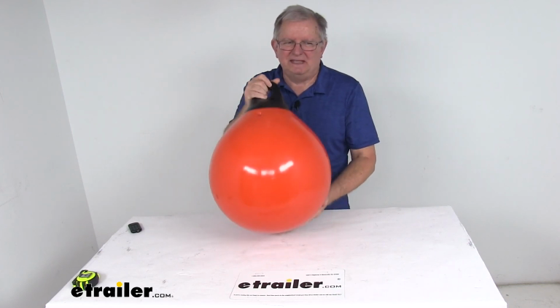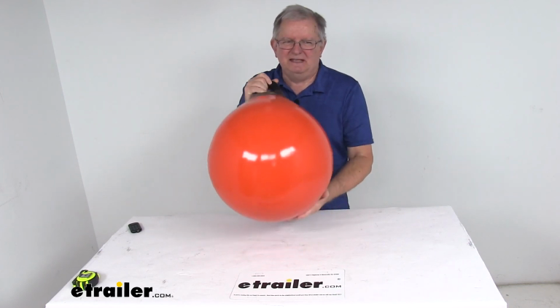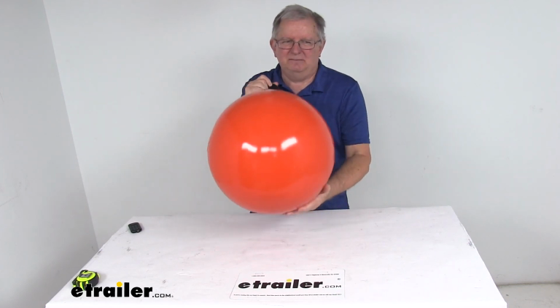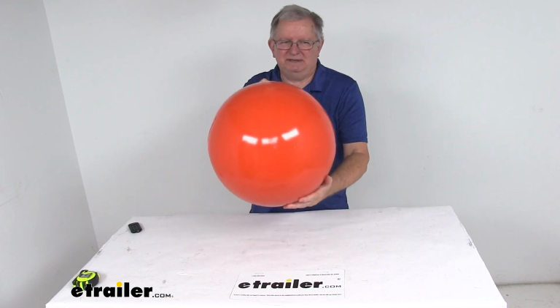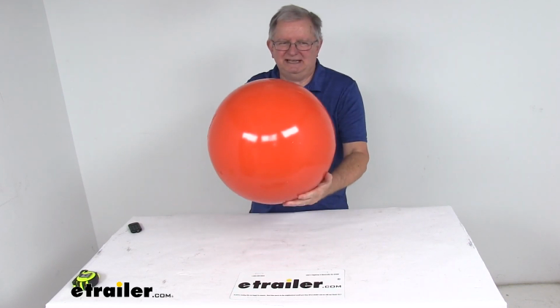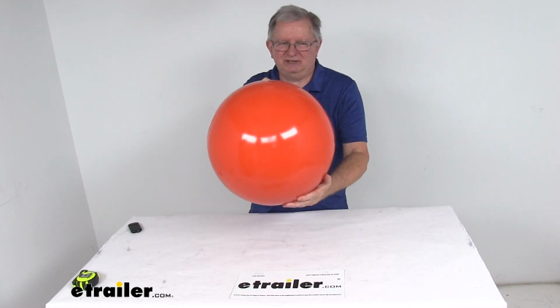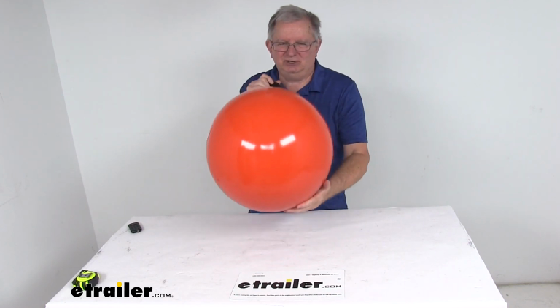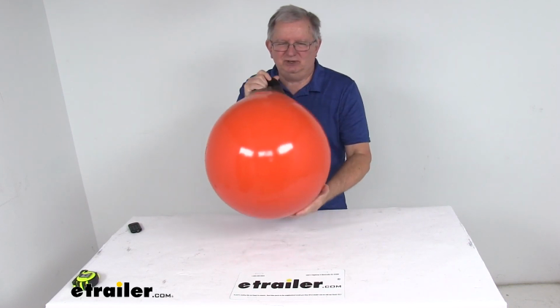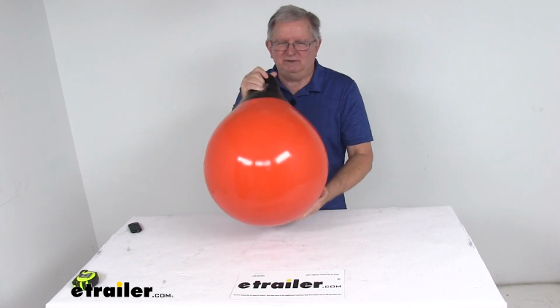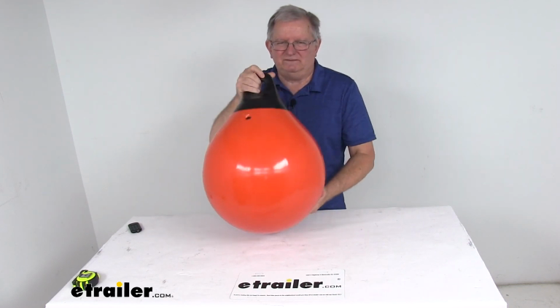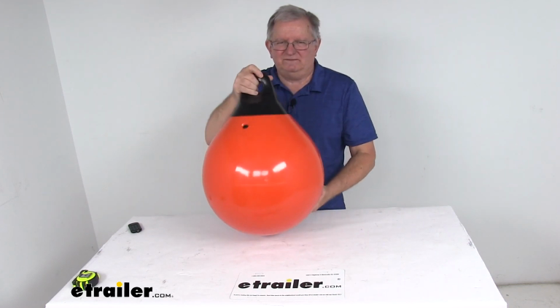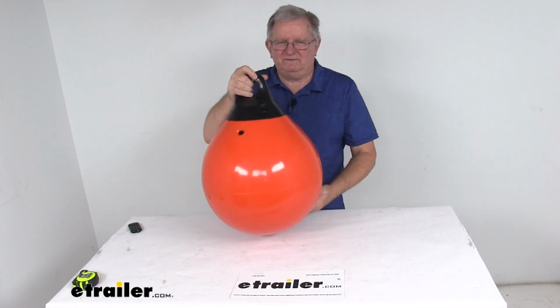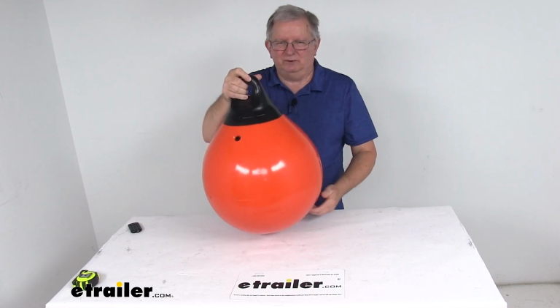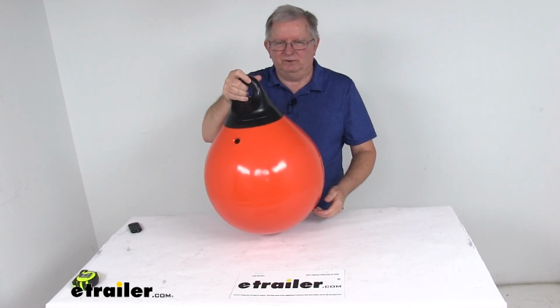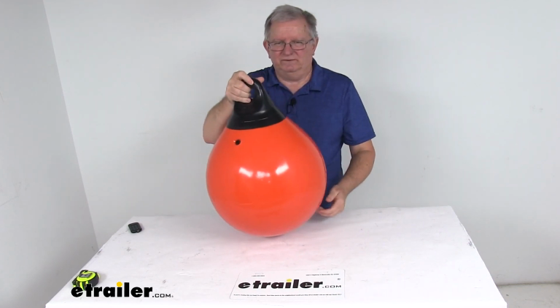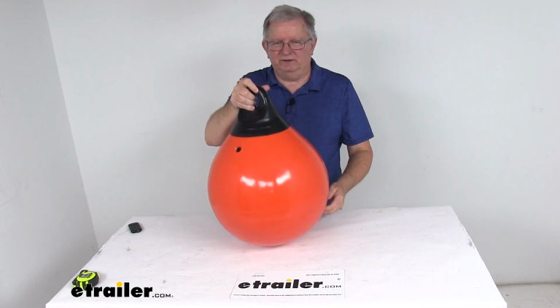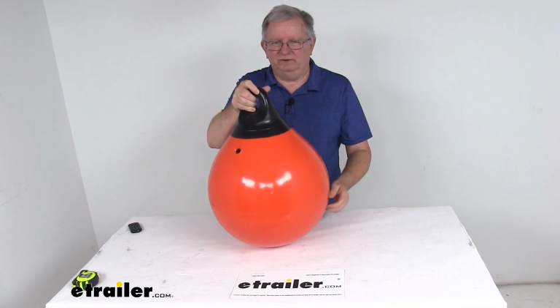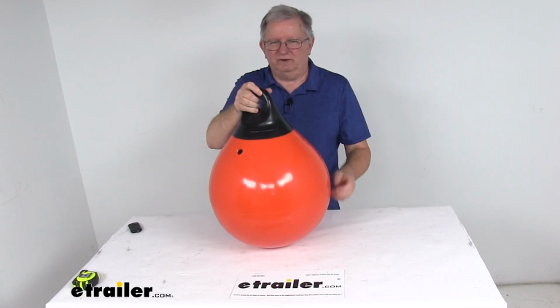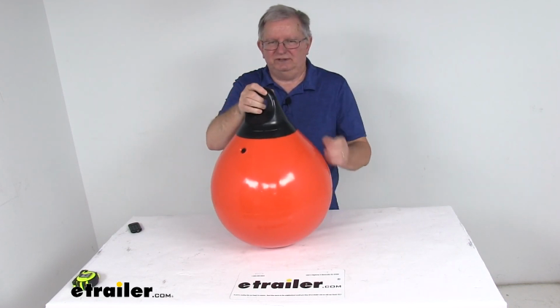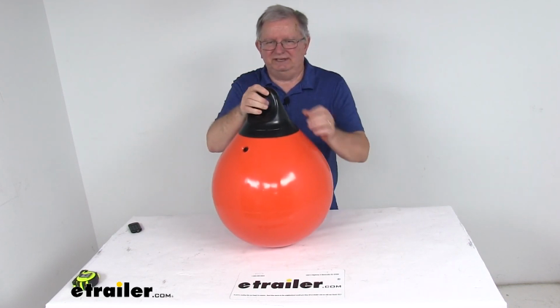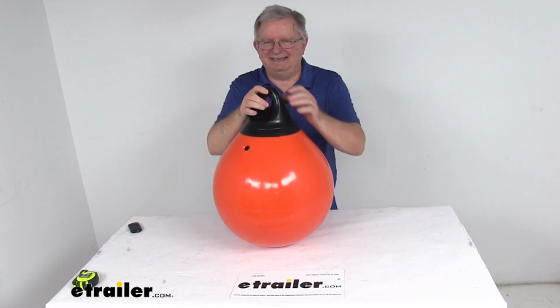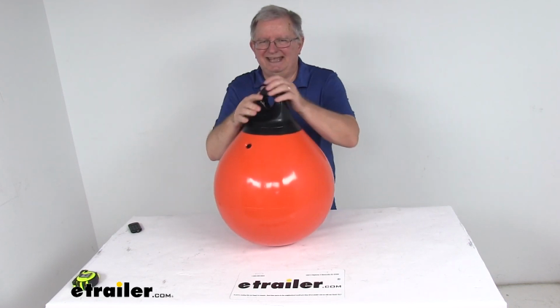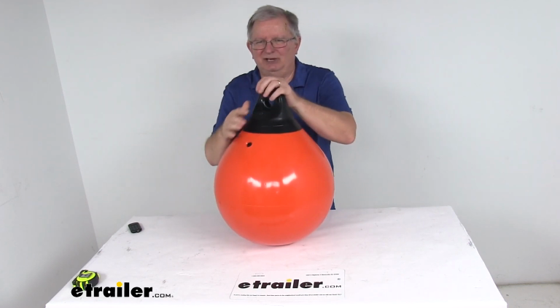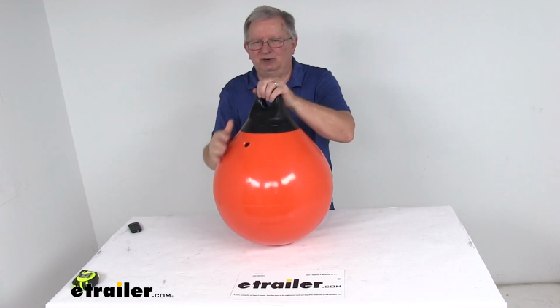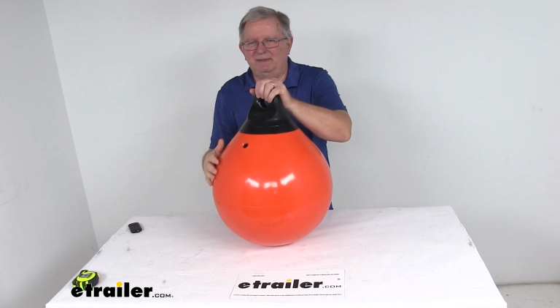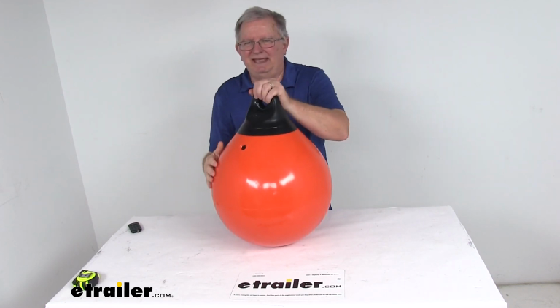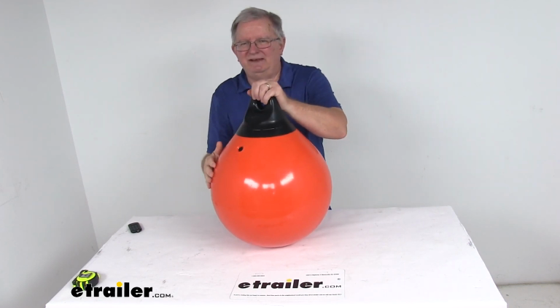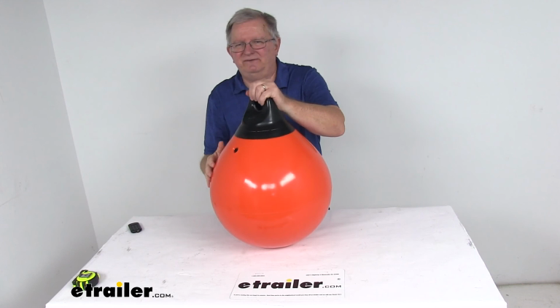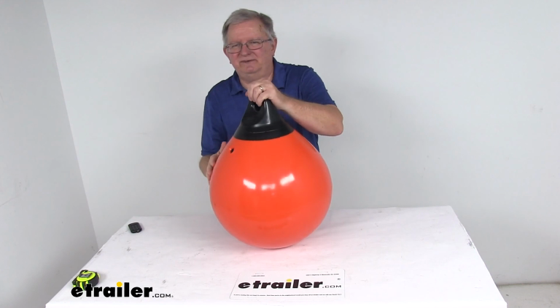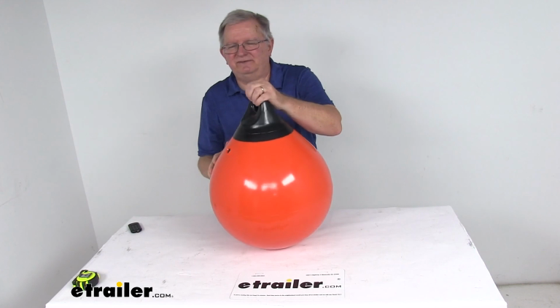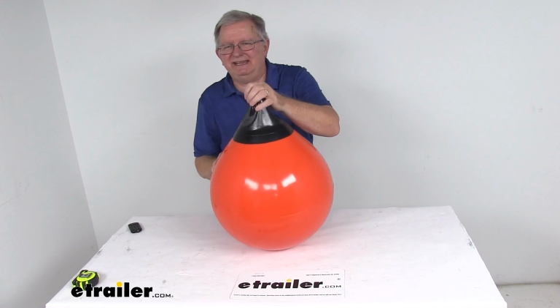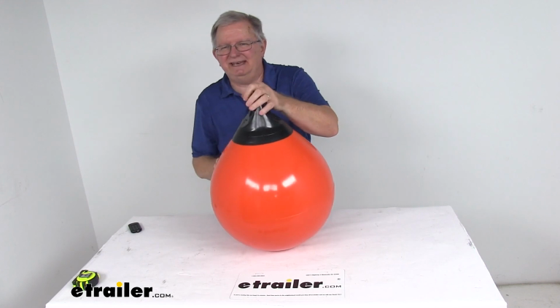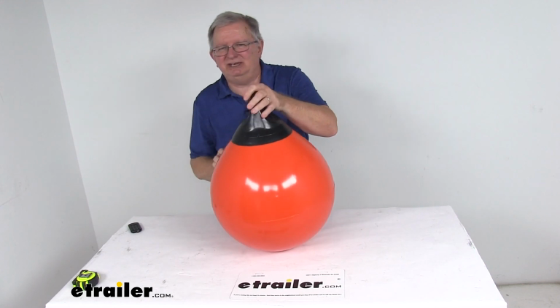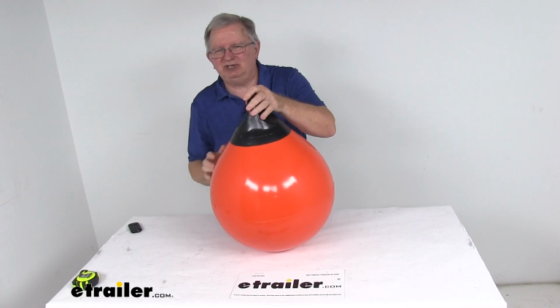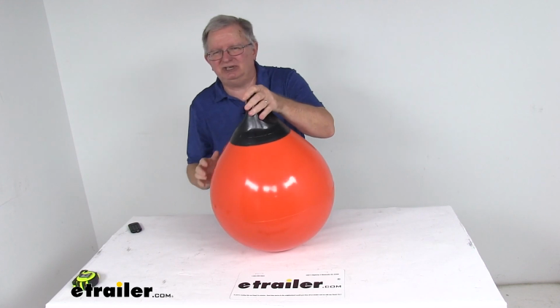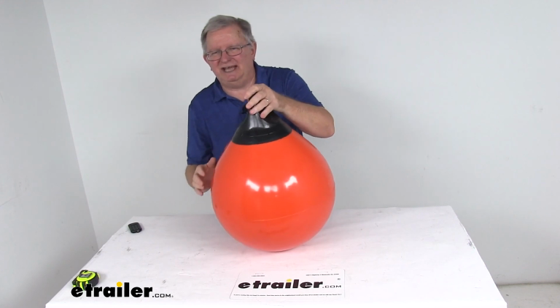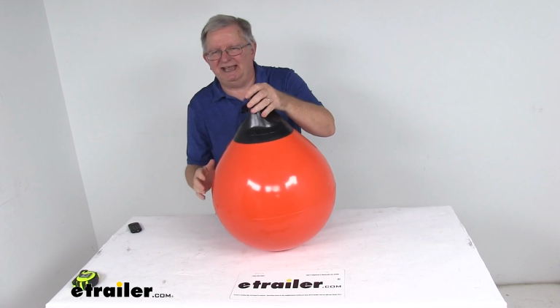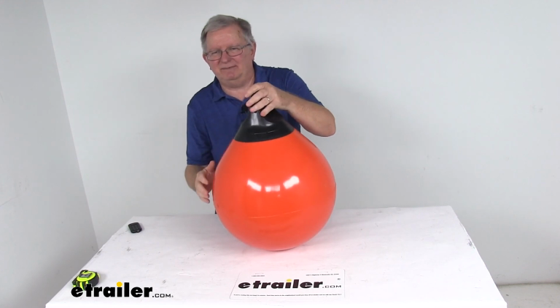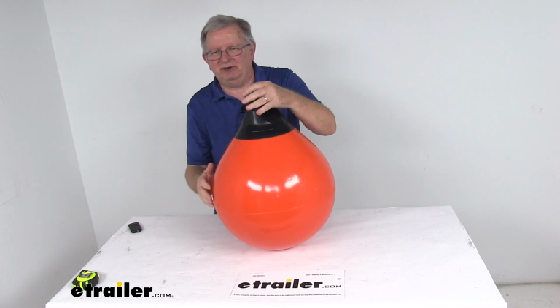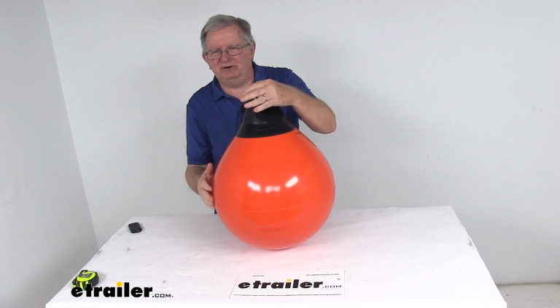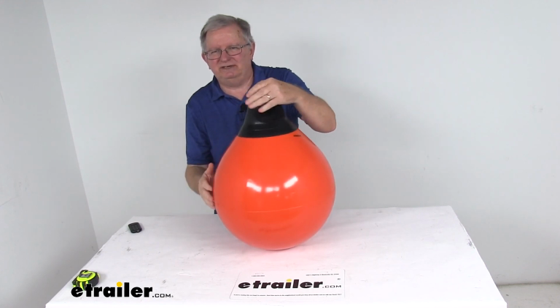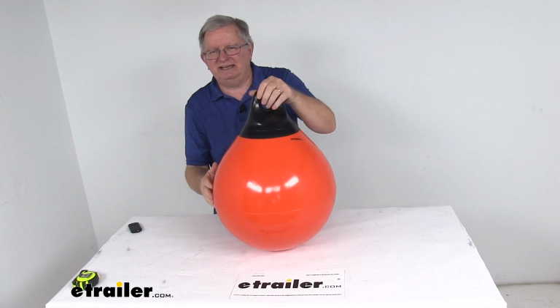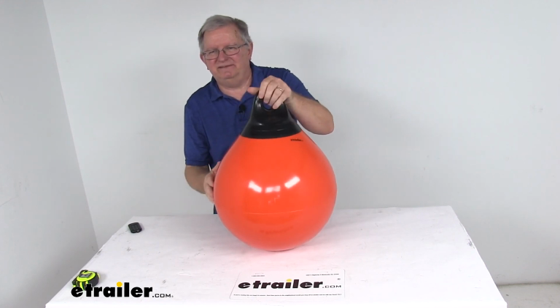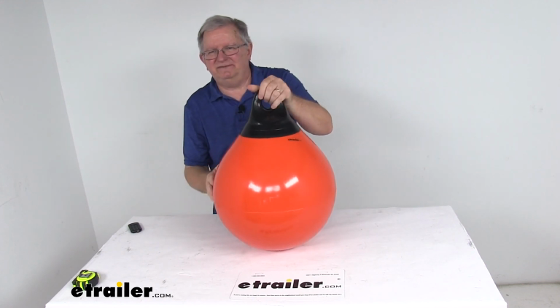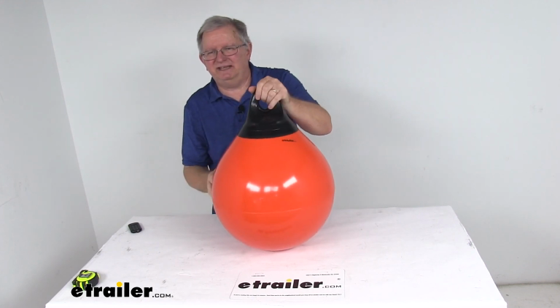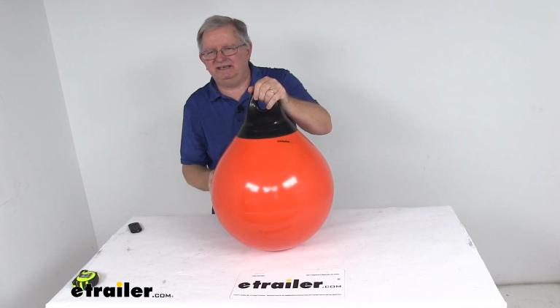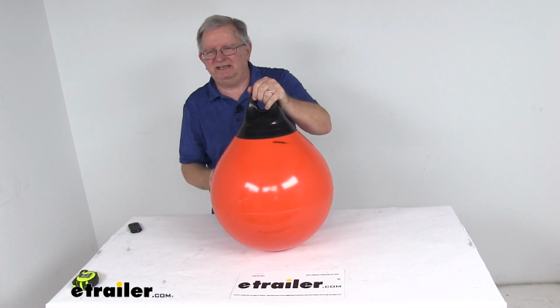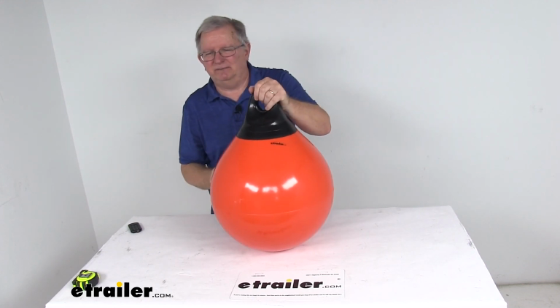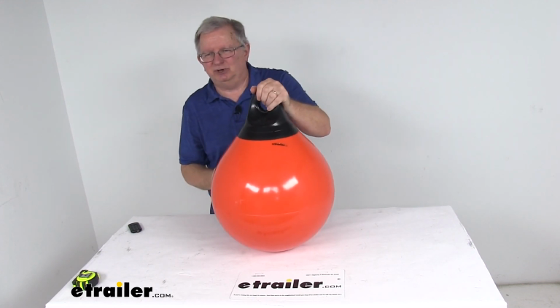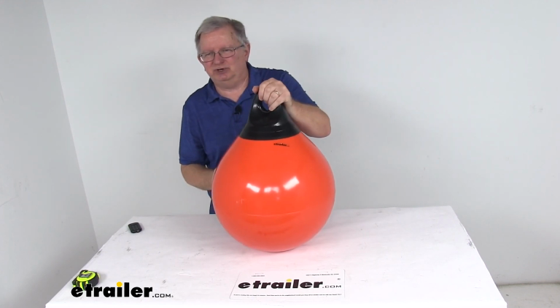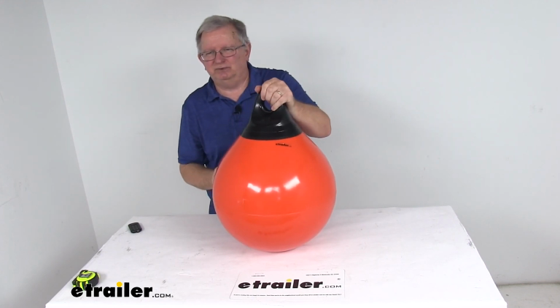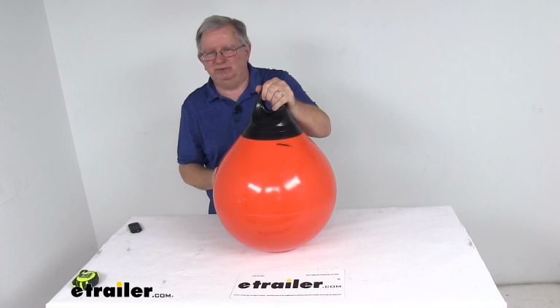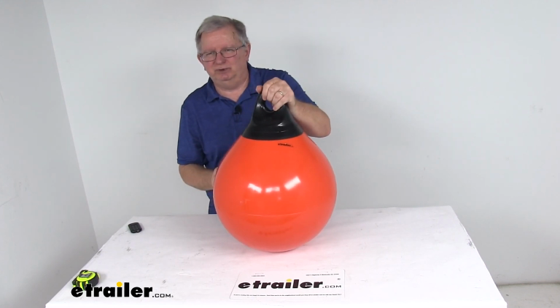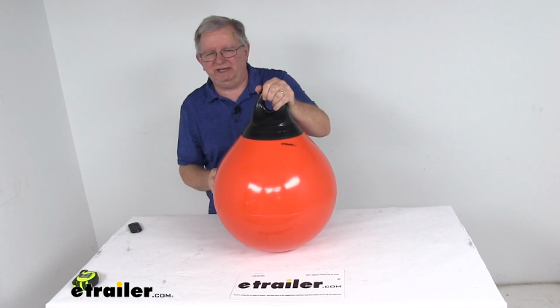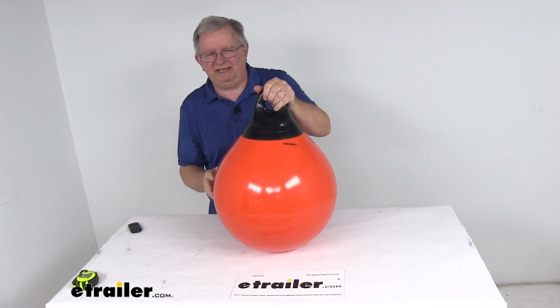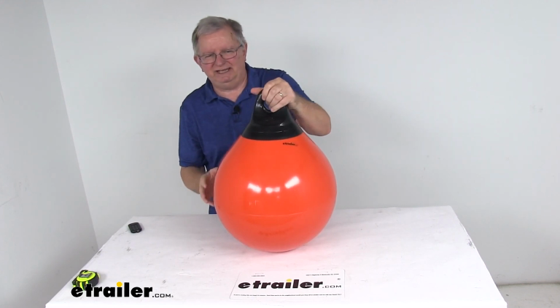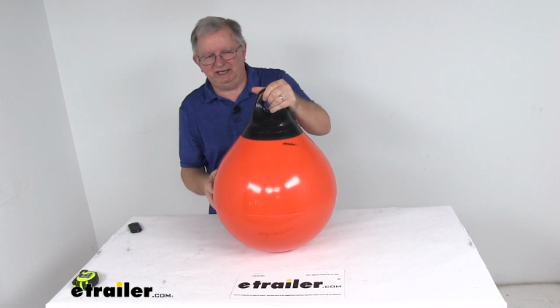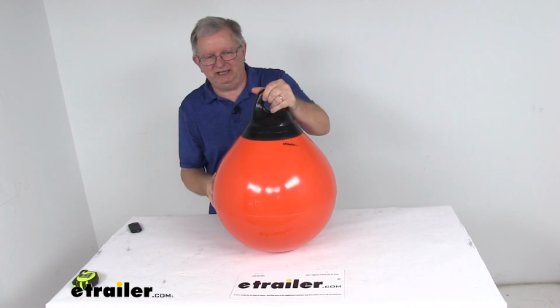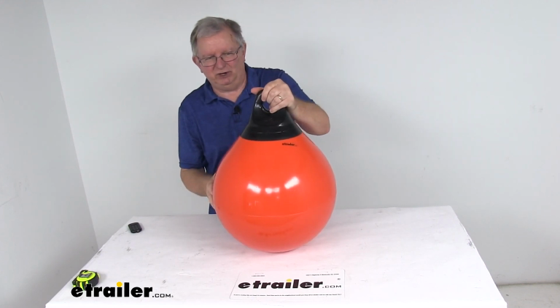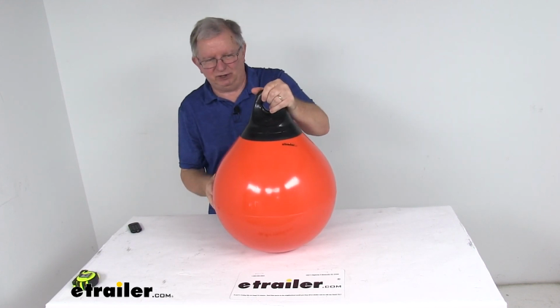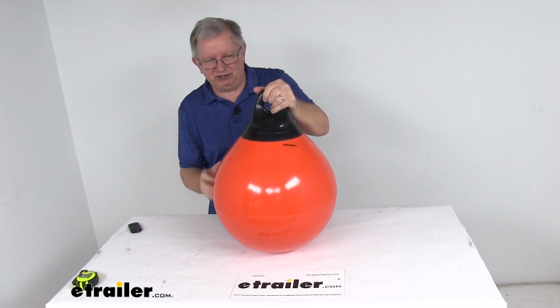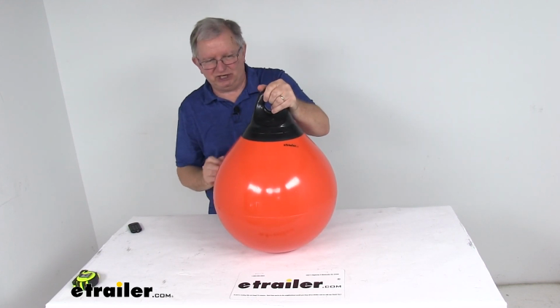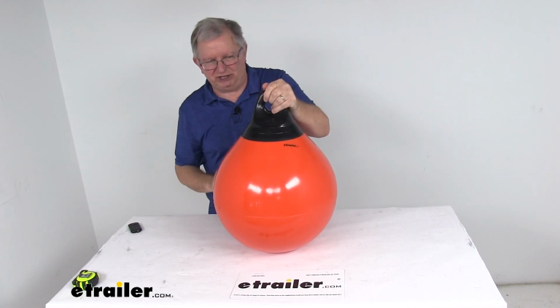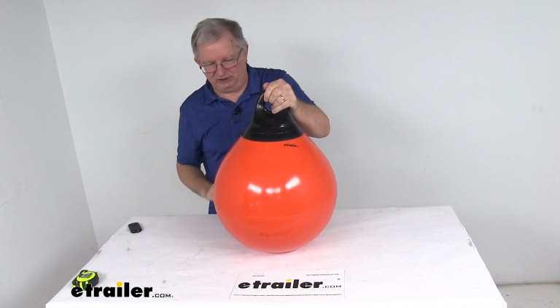That should do it for the review on the TaylorMade 15 inch diameter Tough End Commercial Buoy in orange.